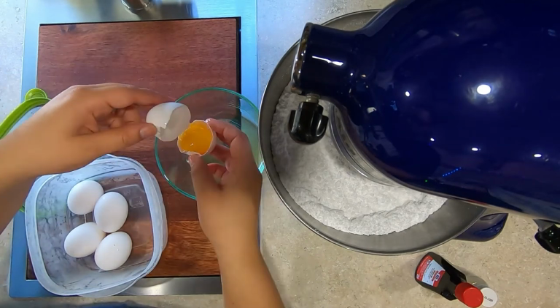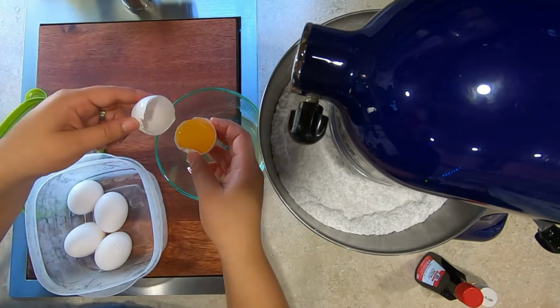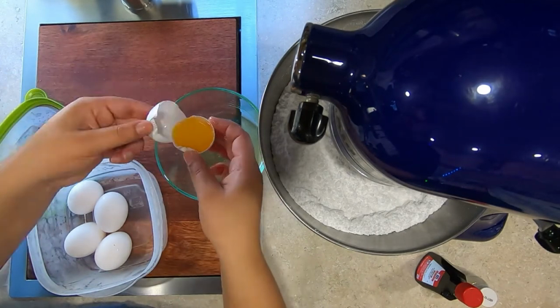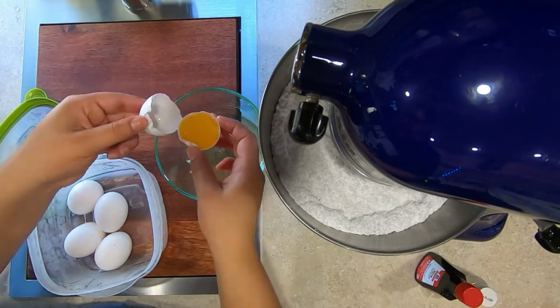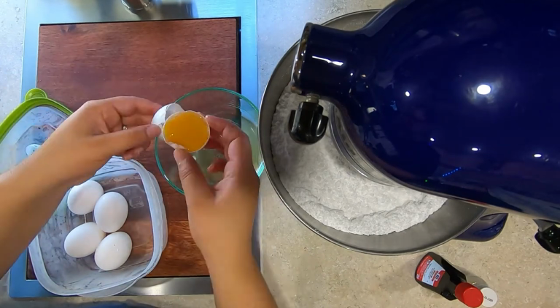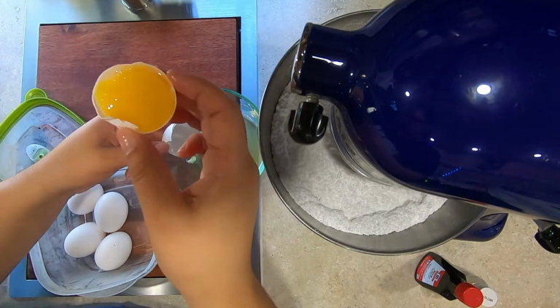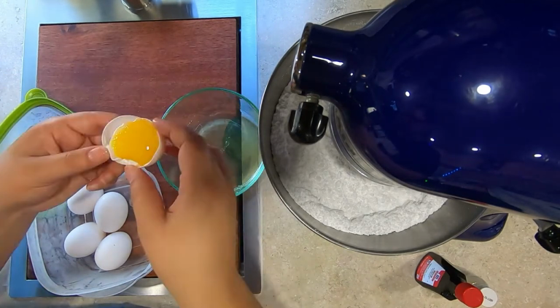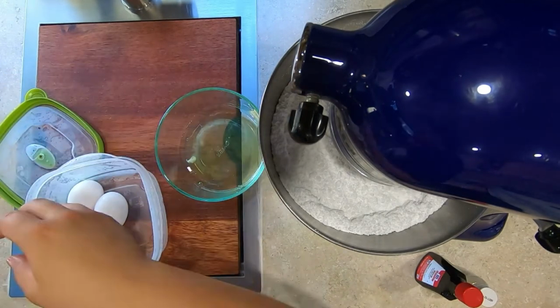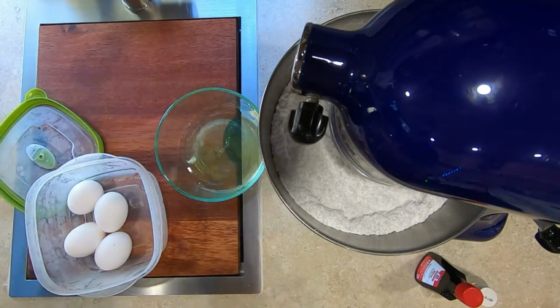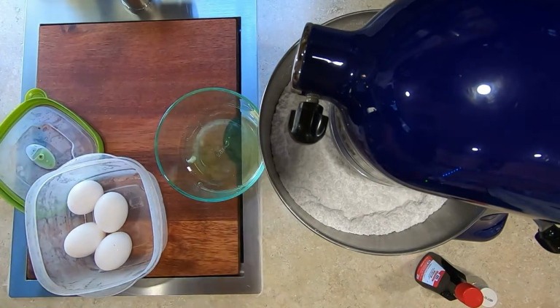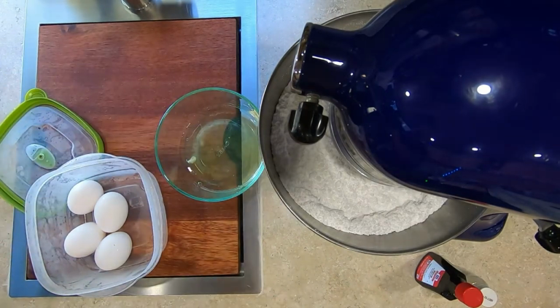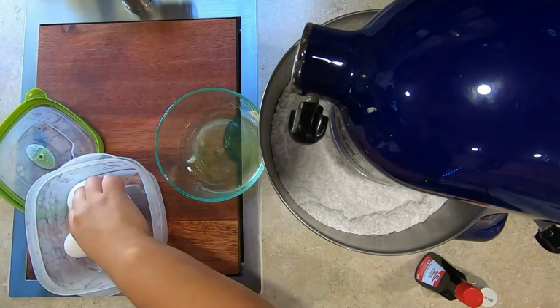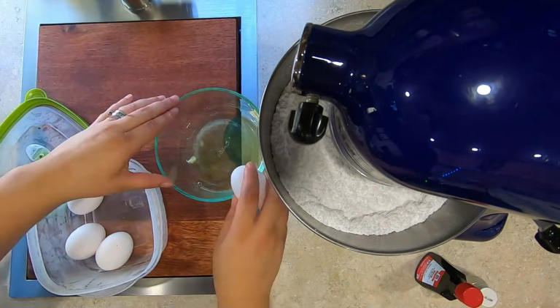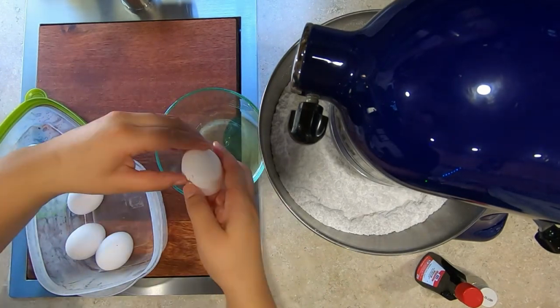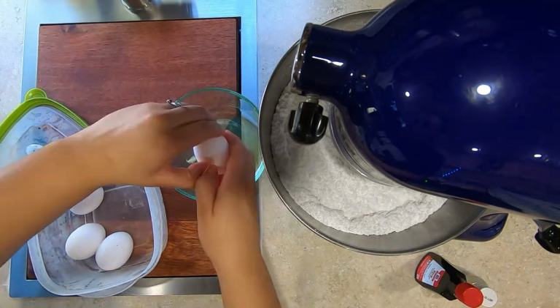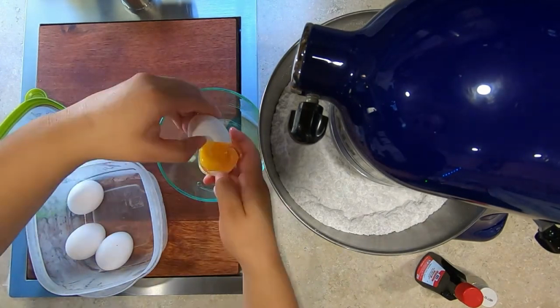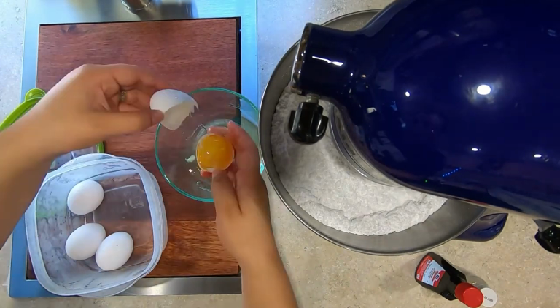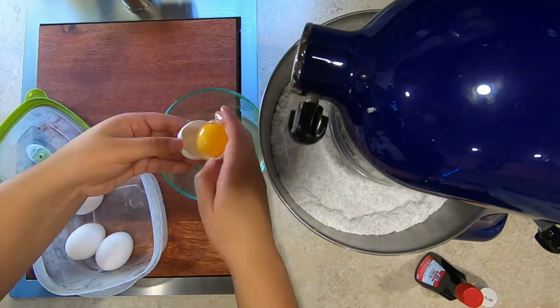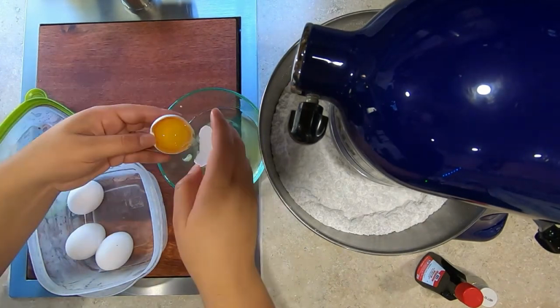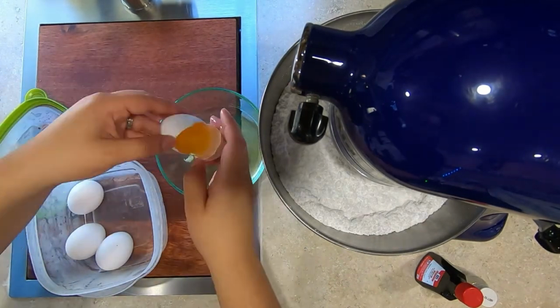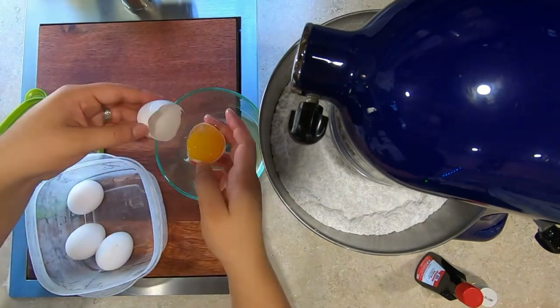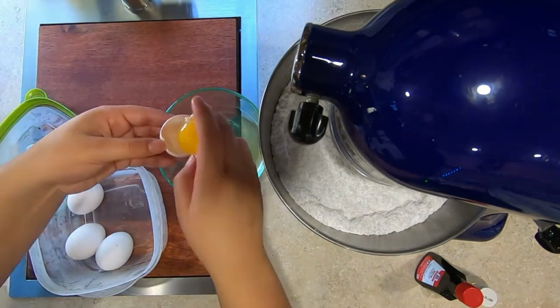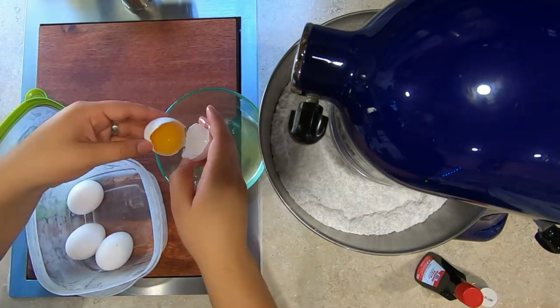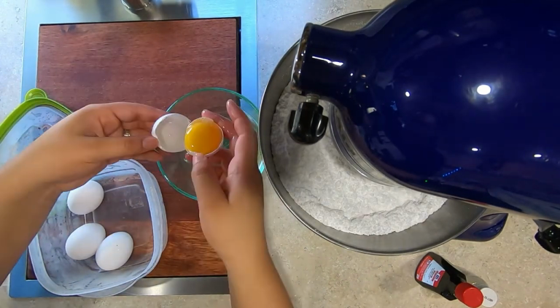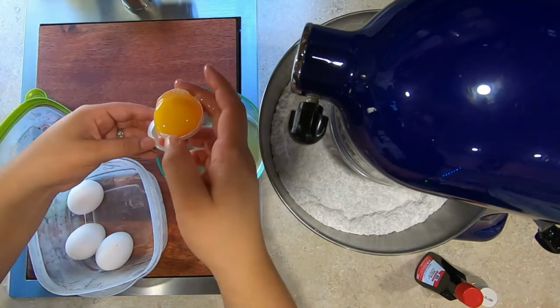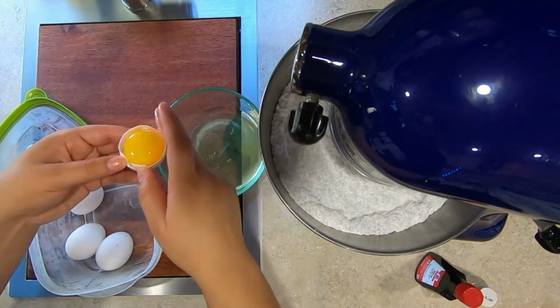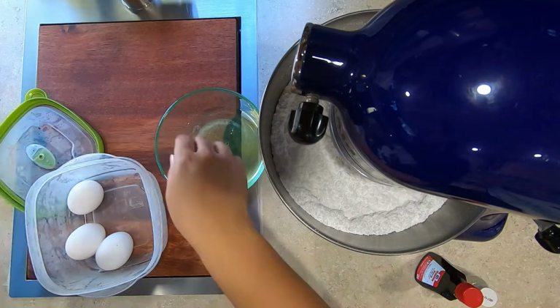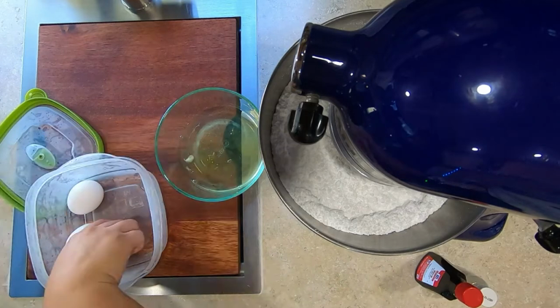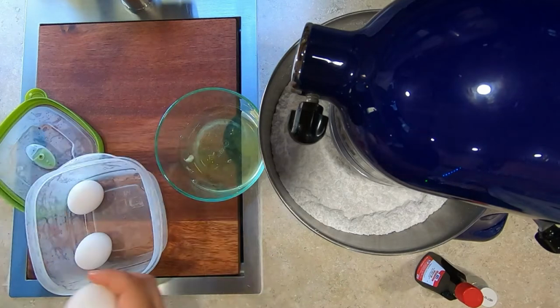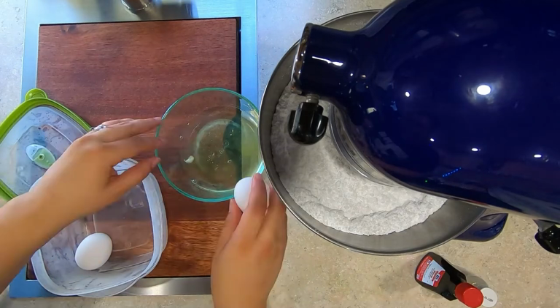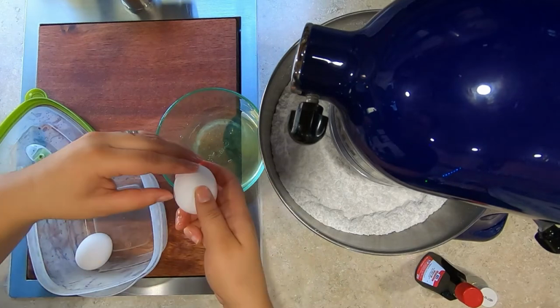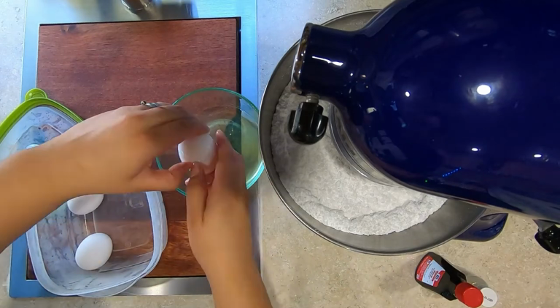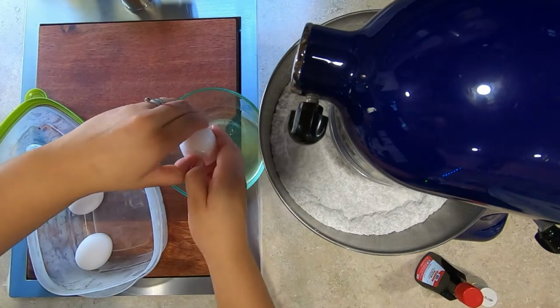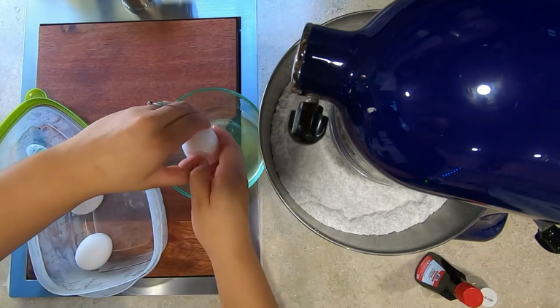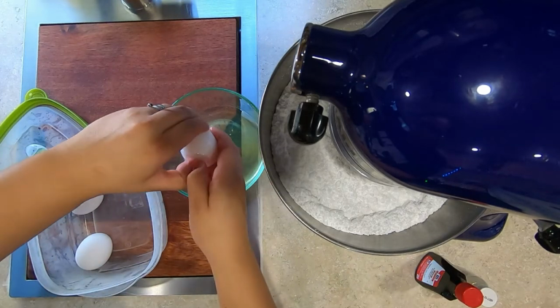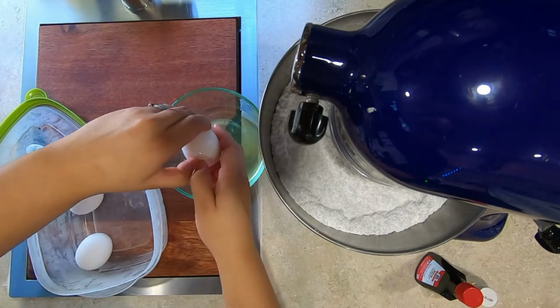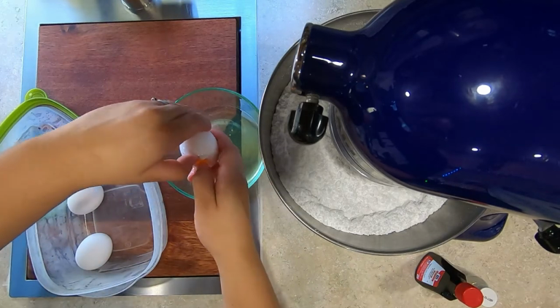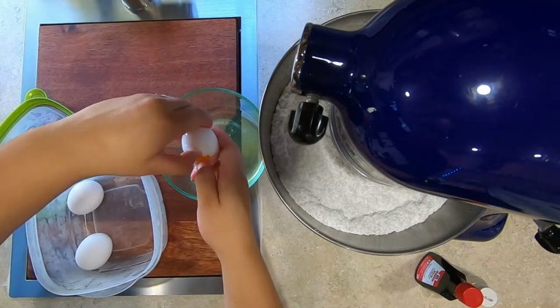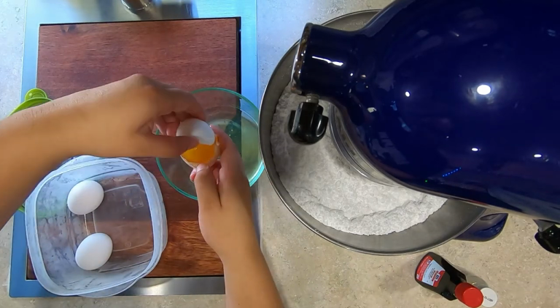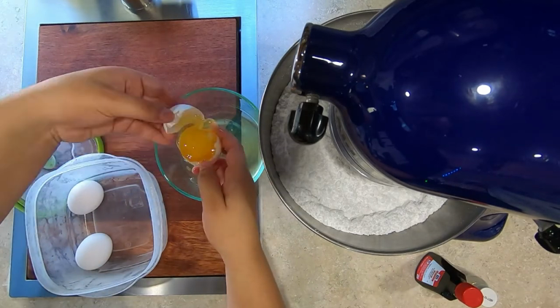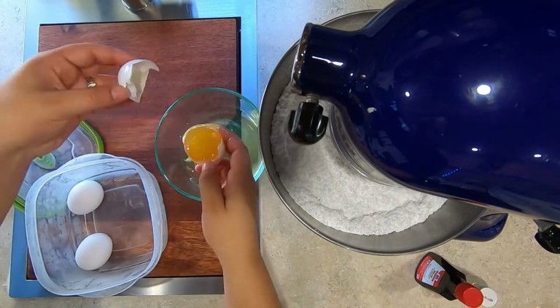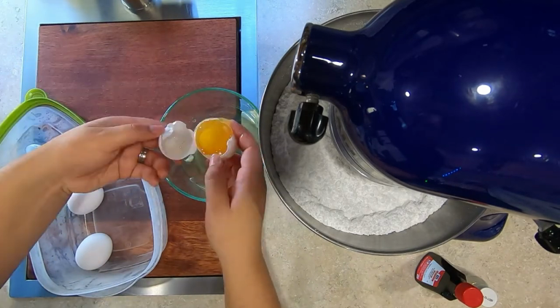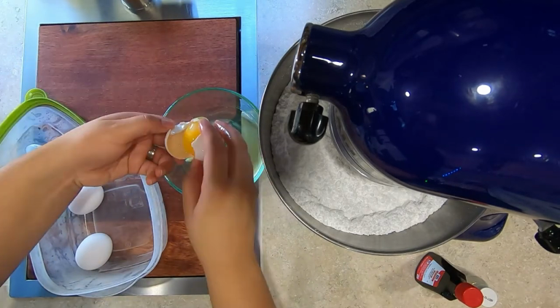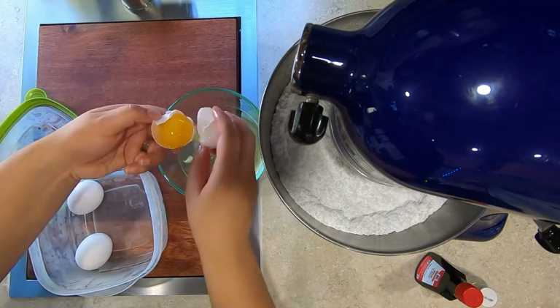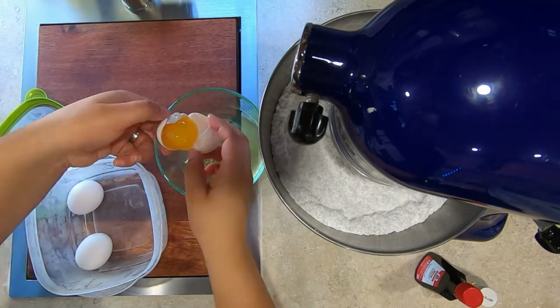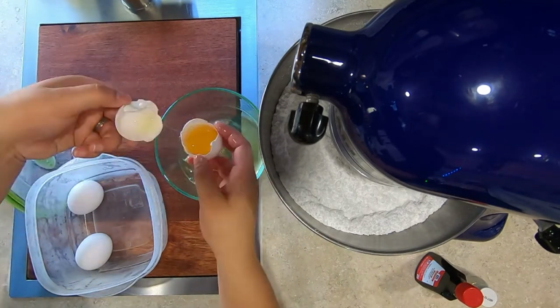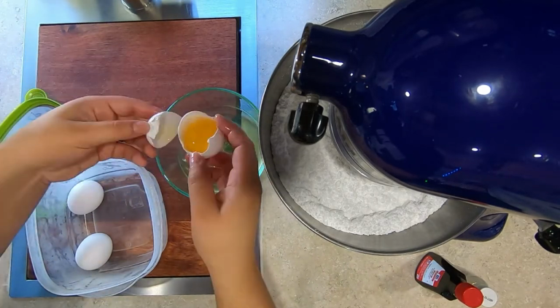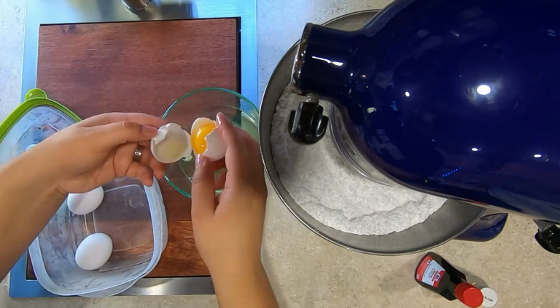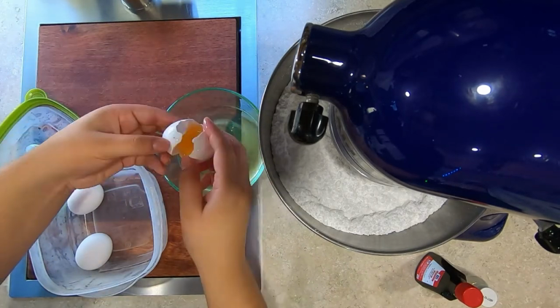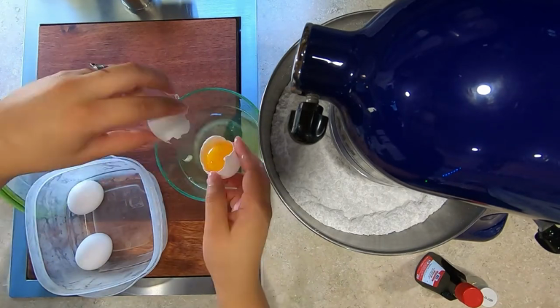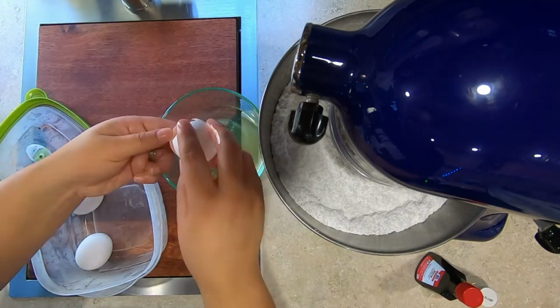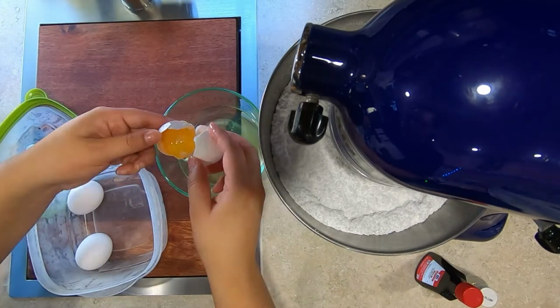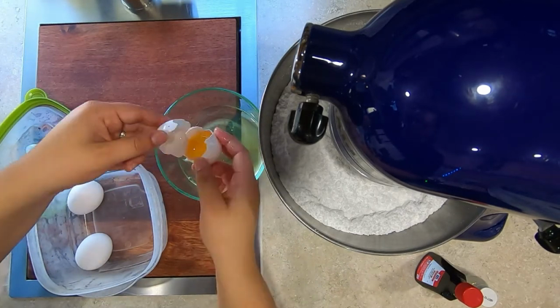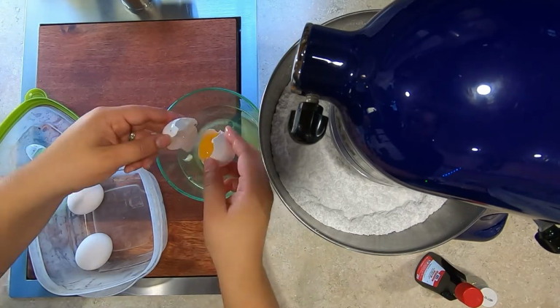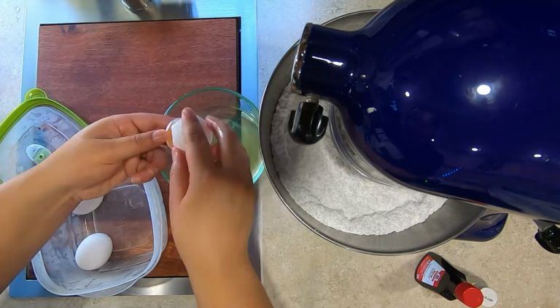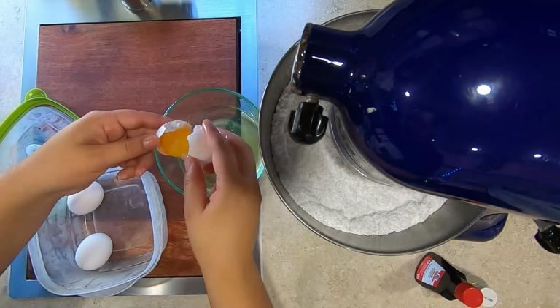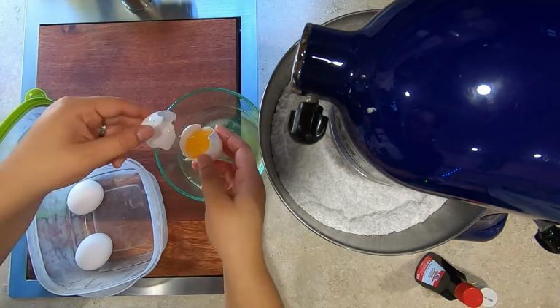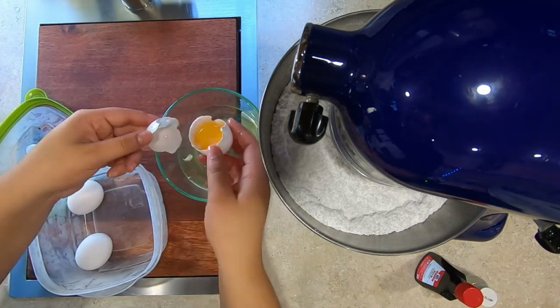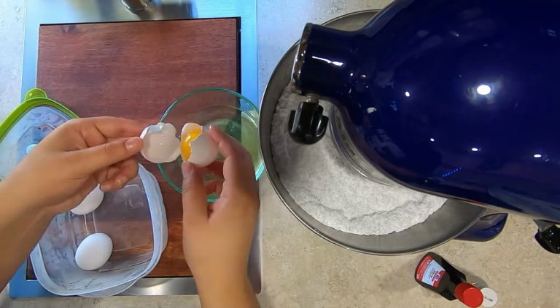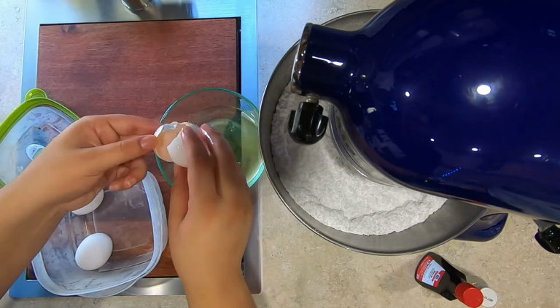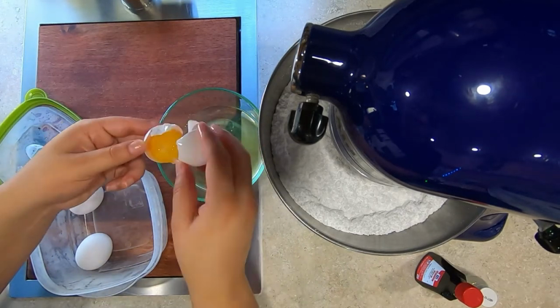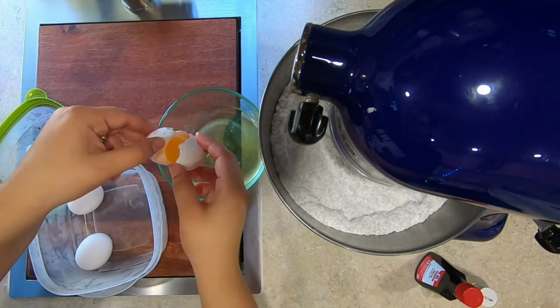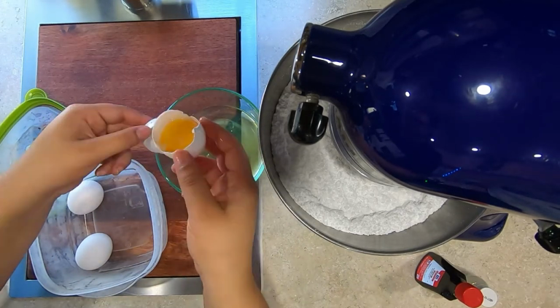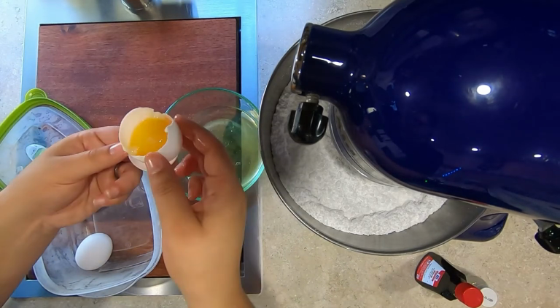Learn from my mistakes — do not use egg whites from a carton. They will bring out the powdered sugar taste and it is not pleasing to the palate.